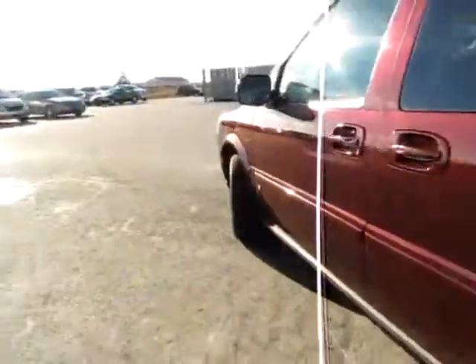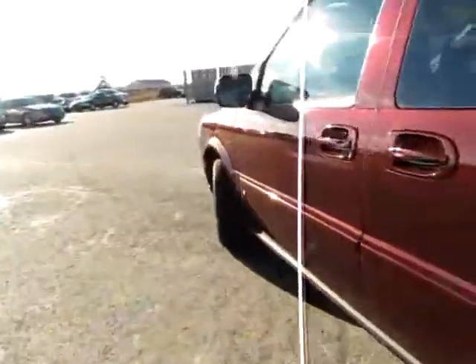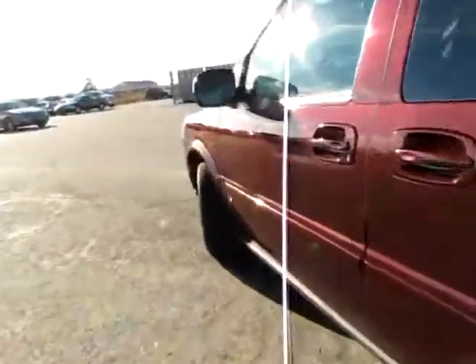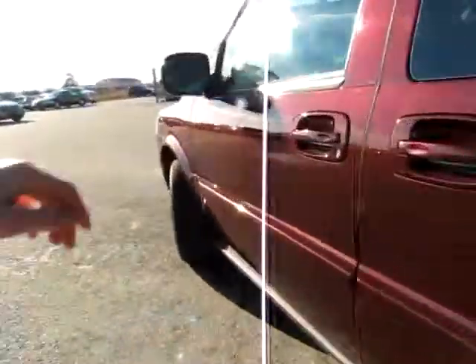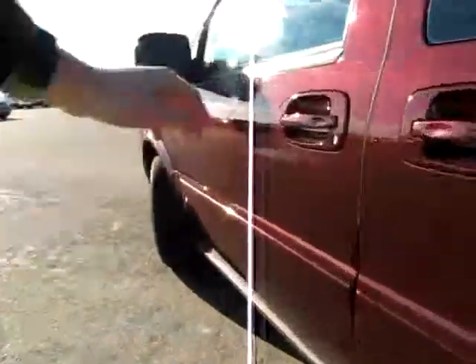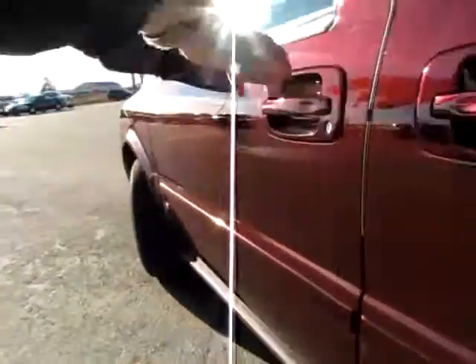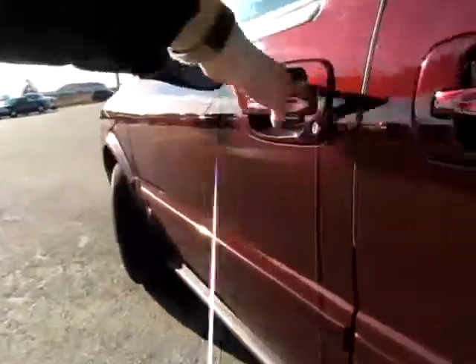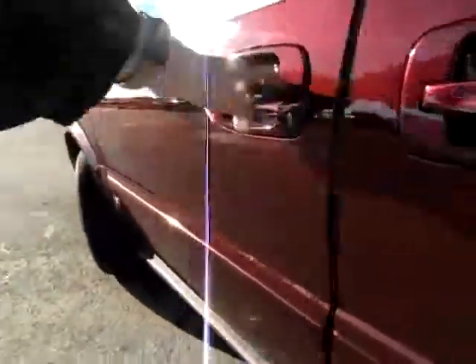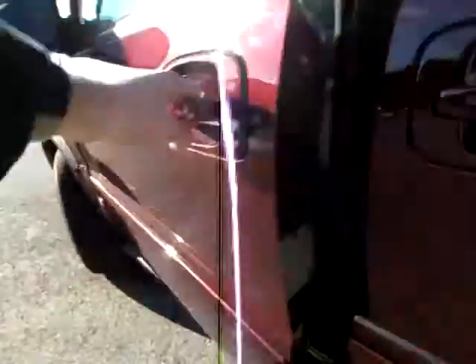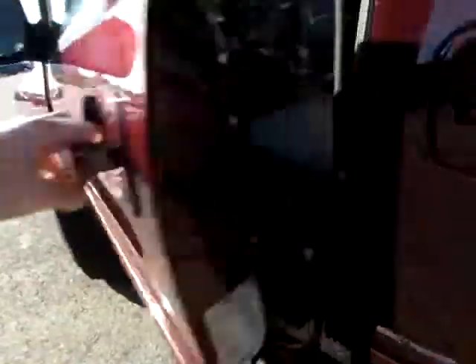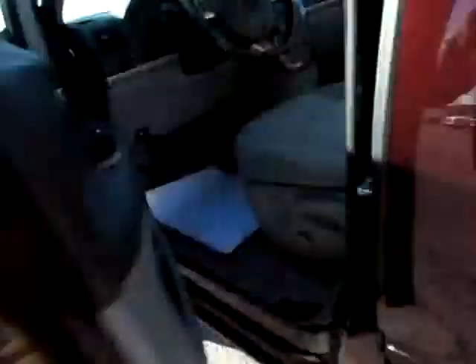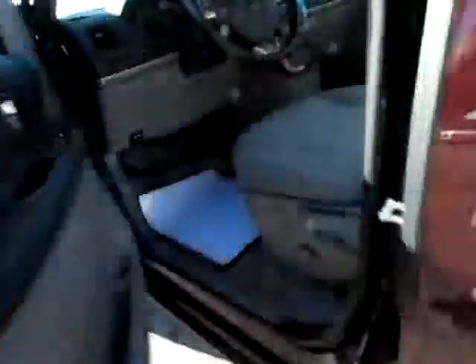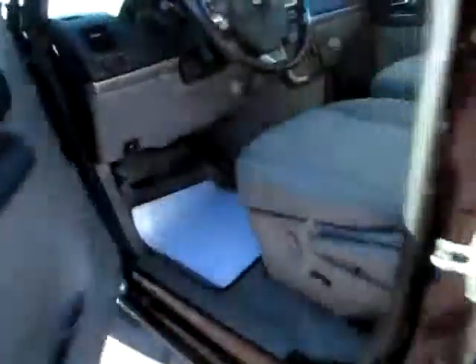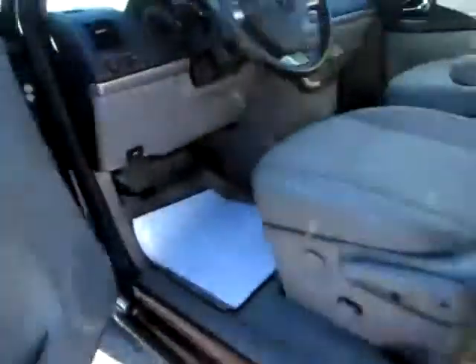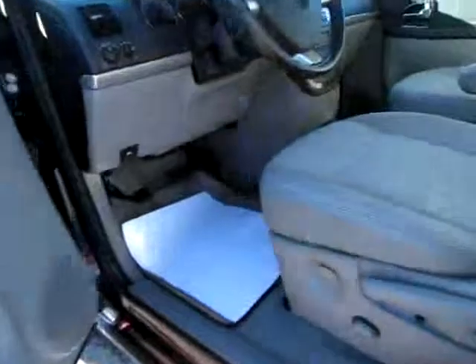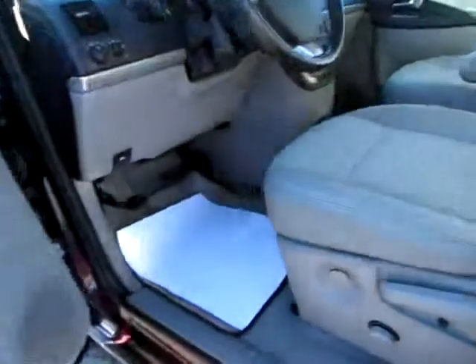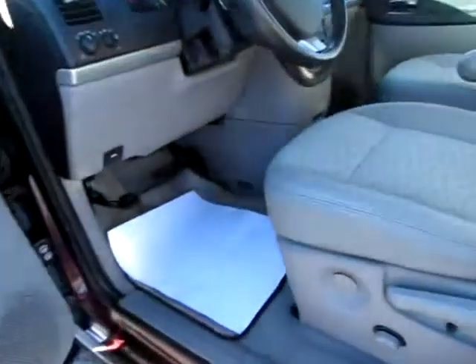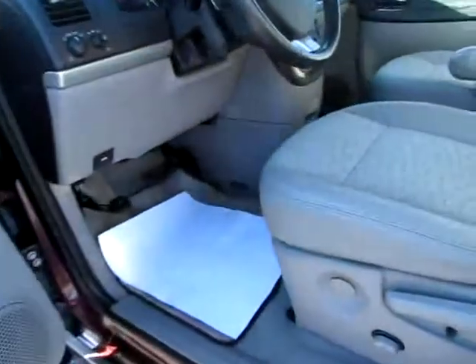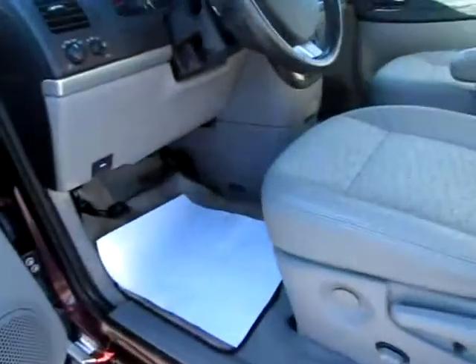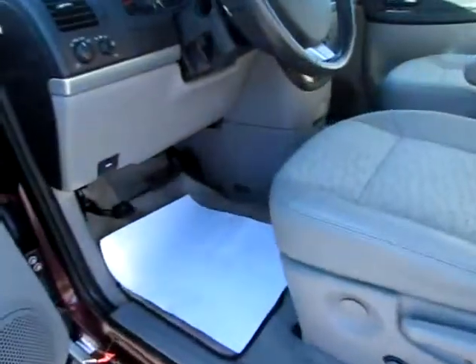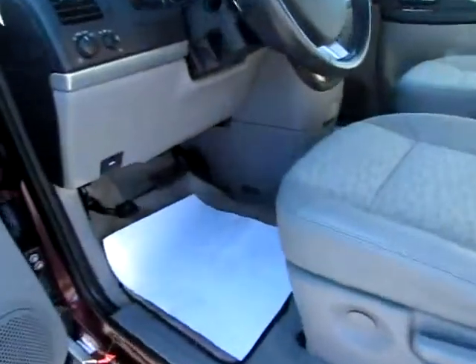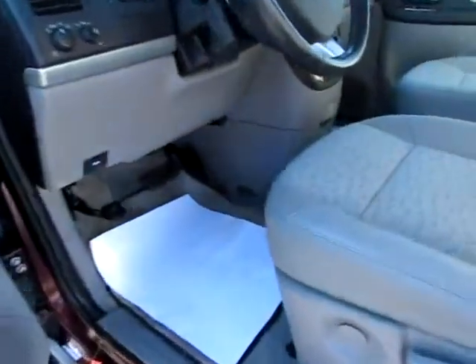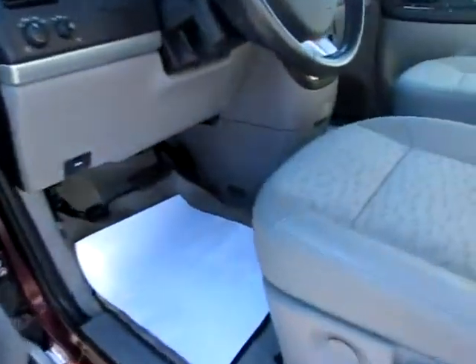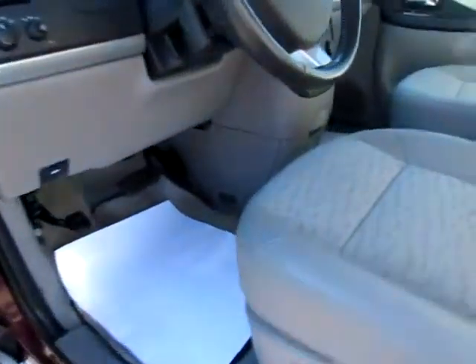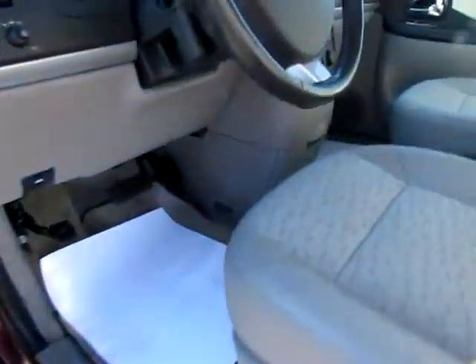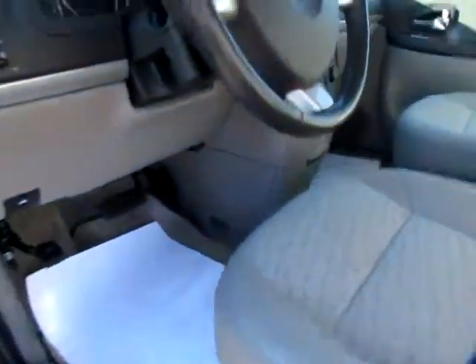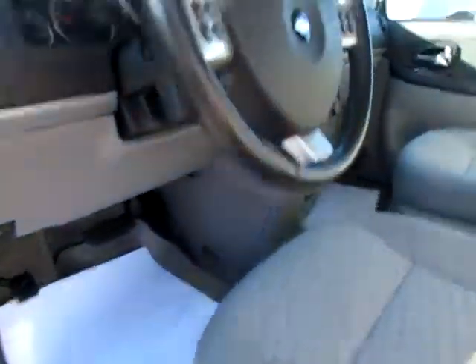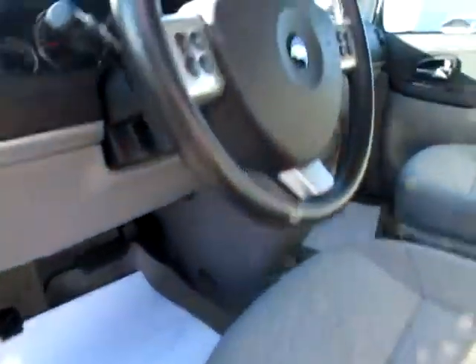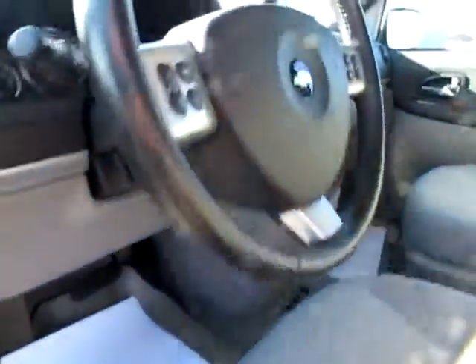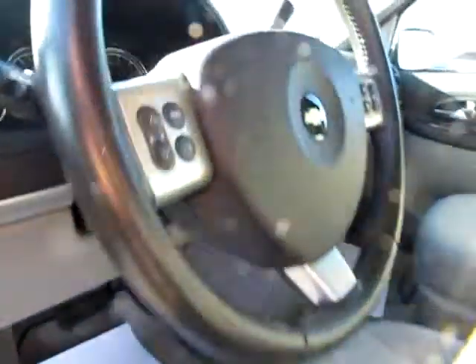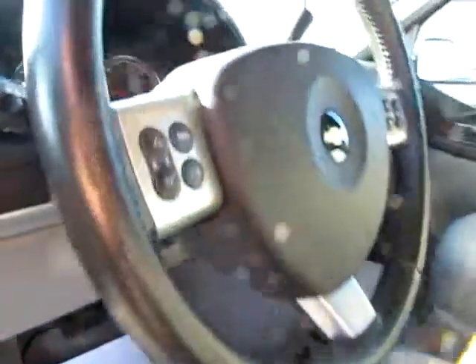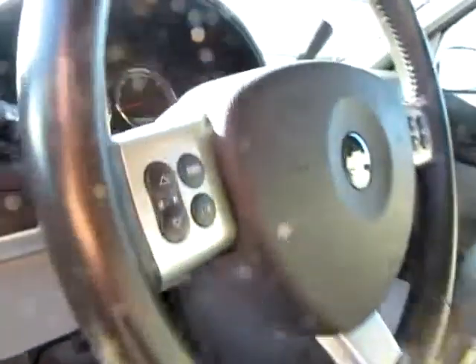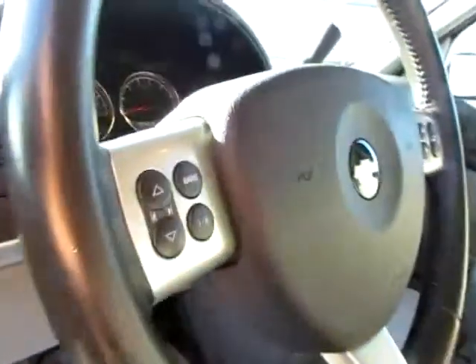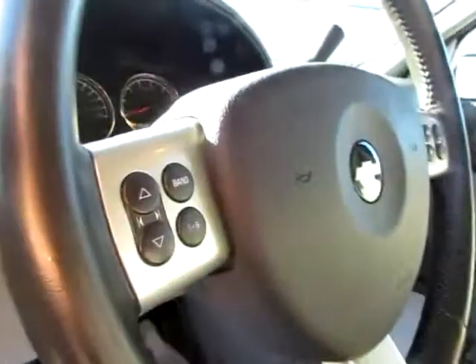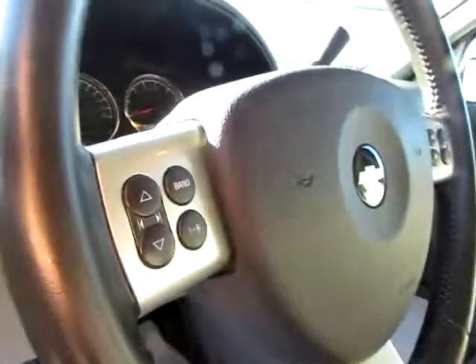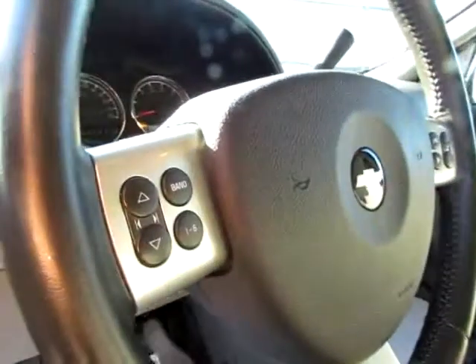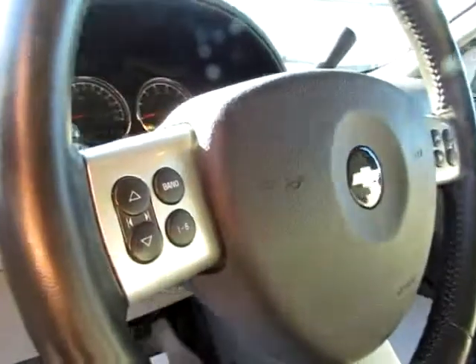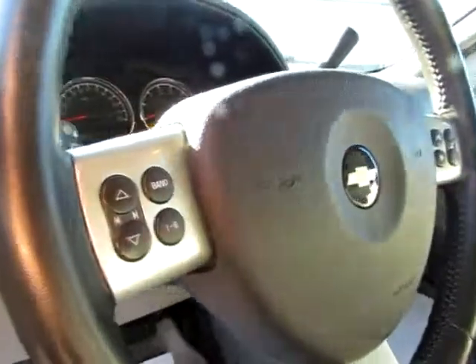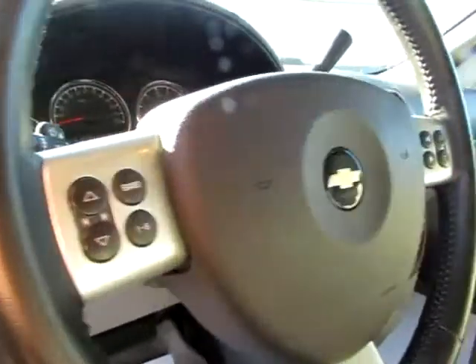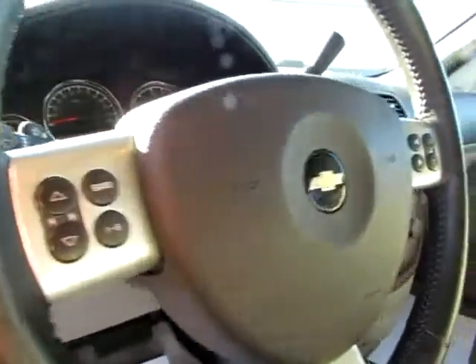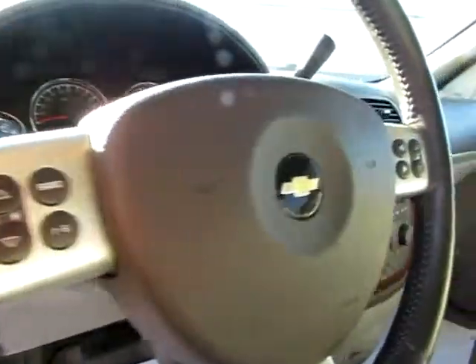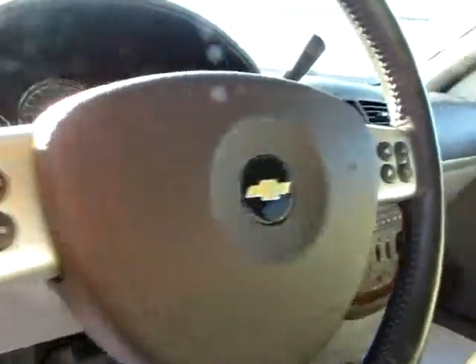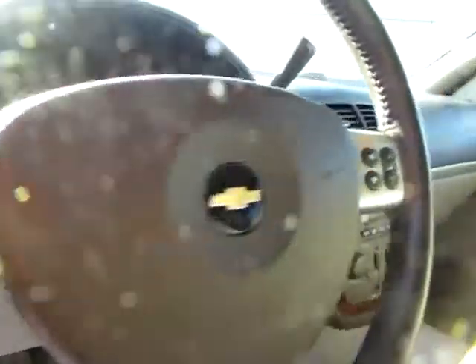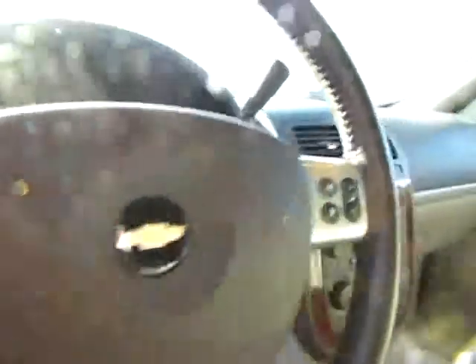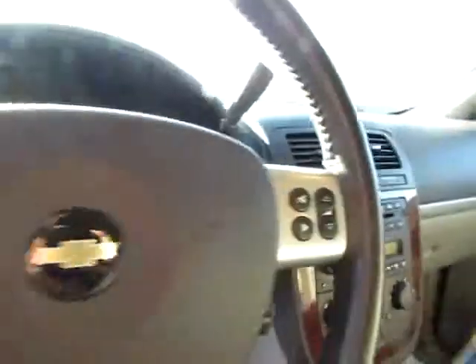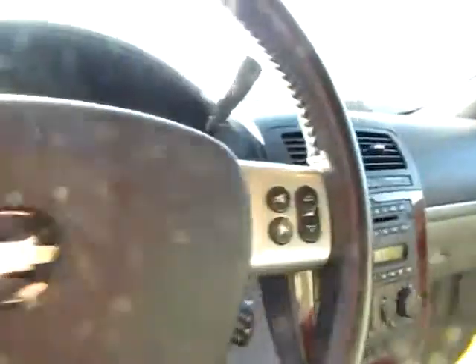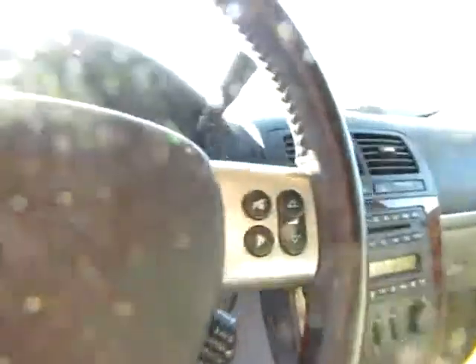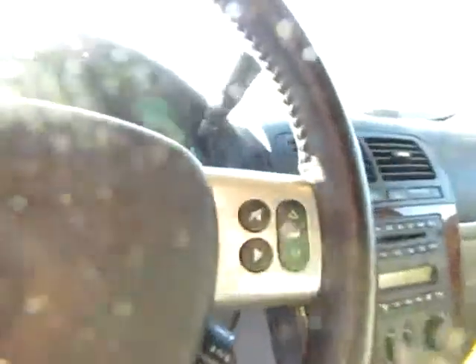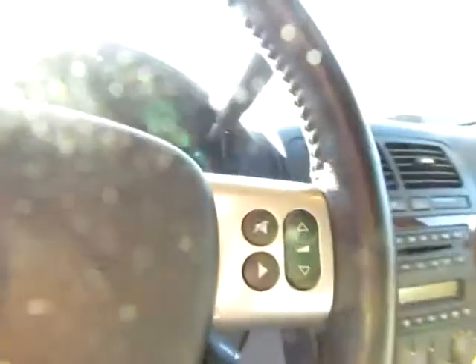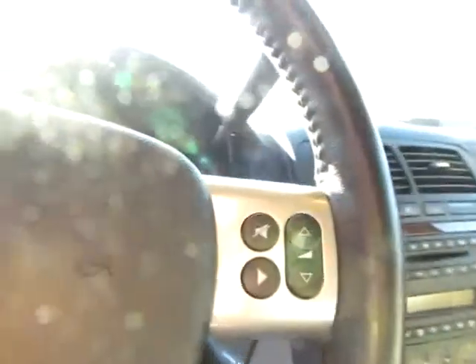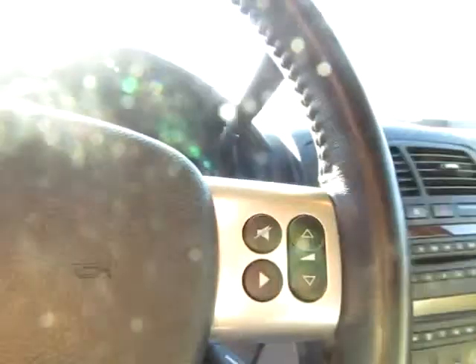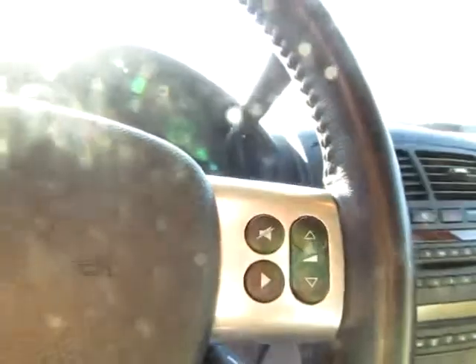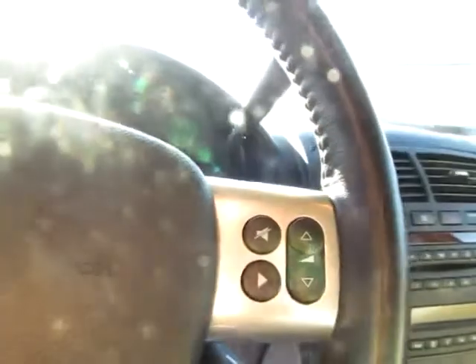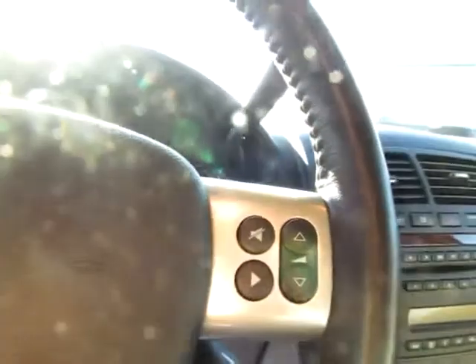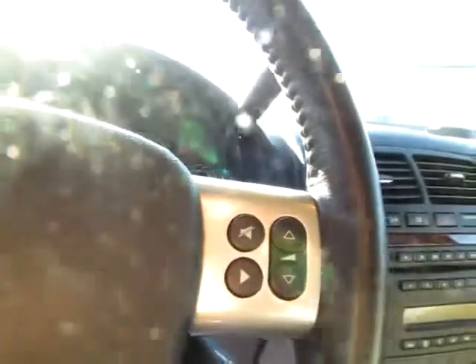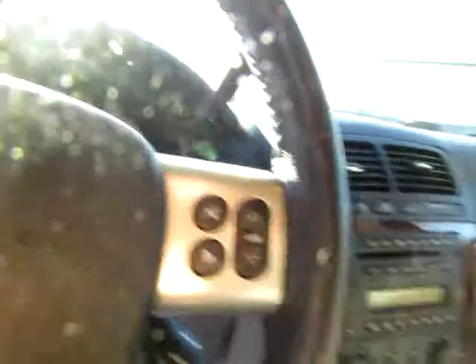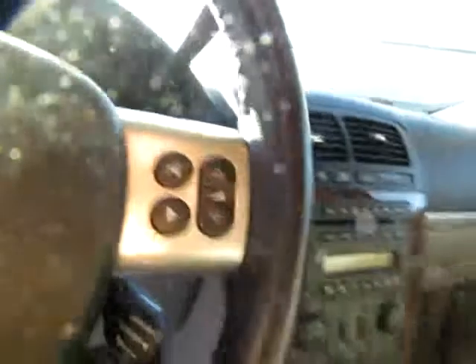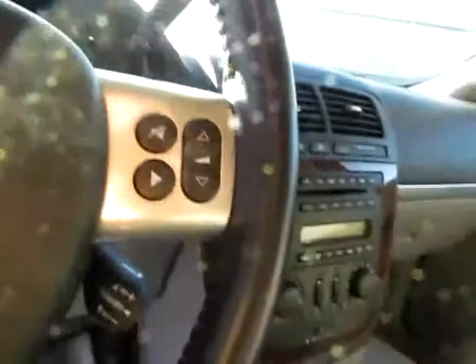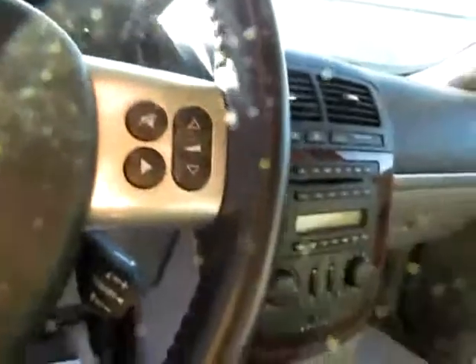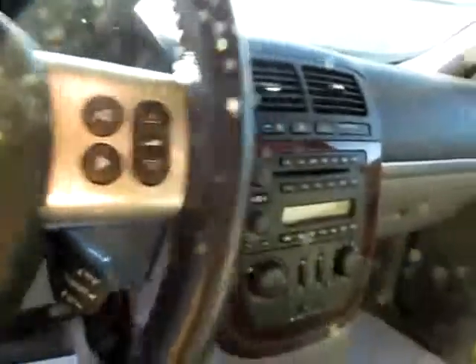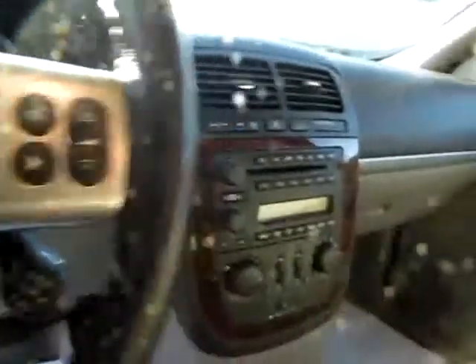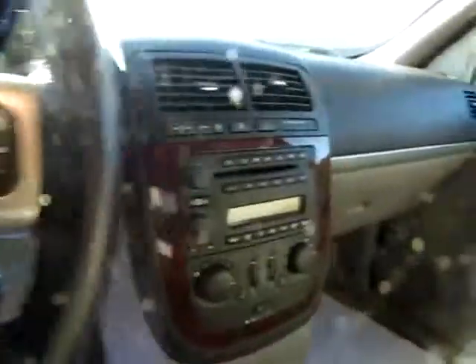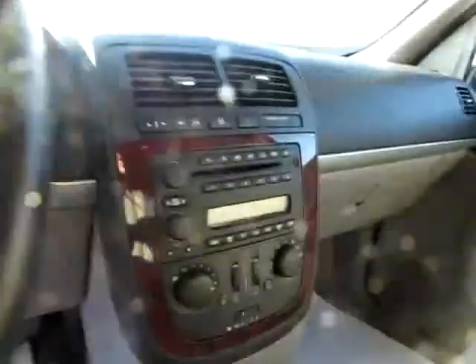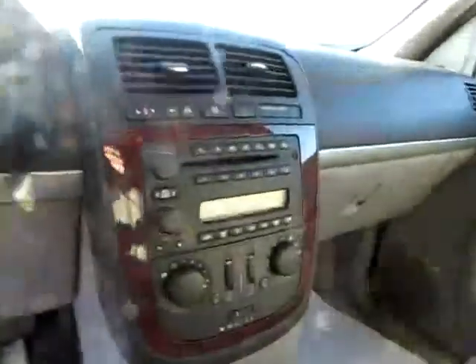And up front, notice the power seating as well as the media controls on the steering wheel, which give you more control over your van.